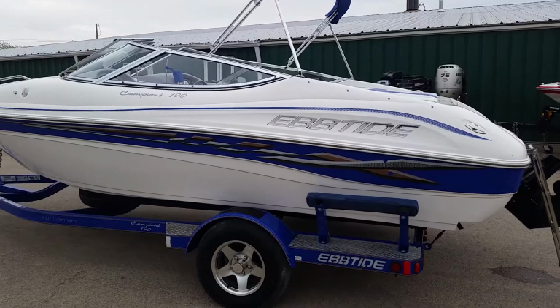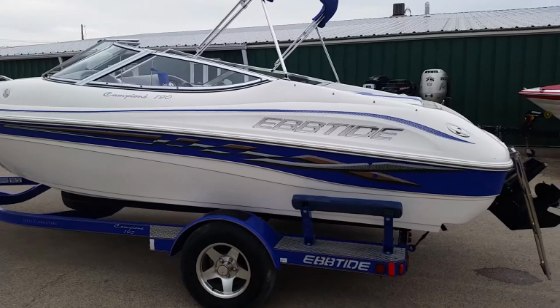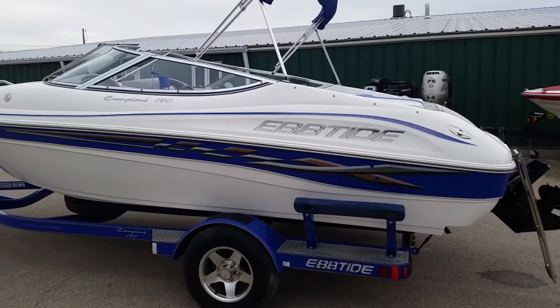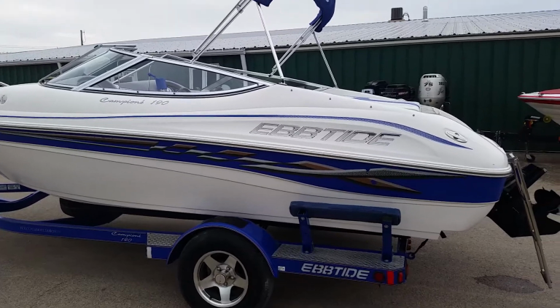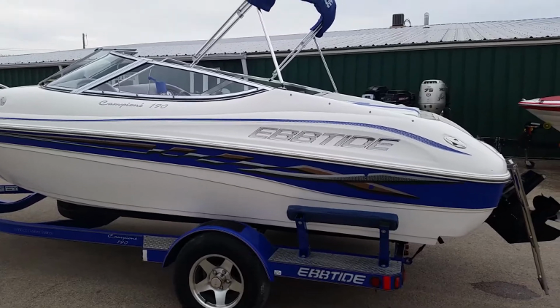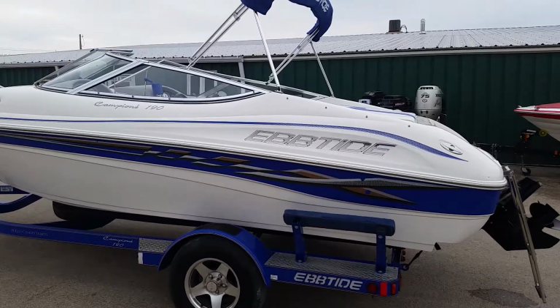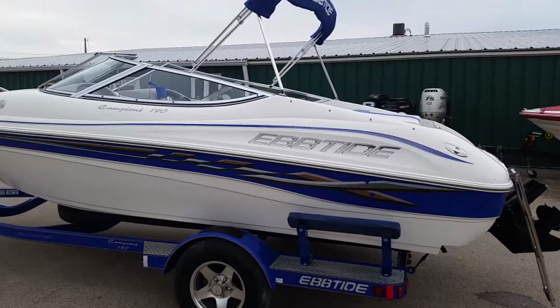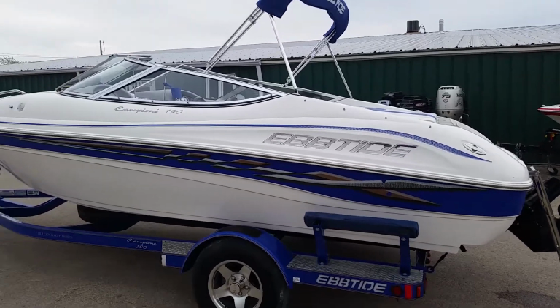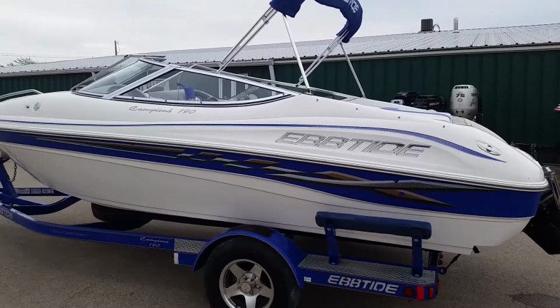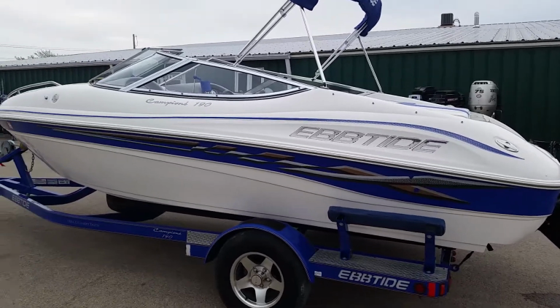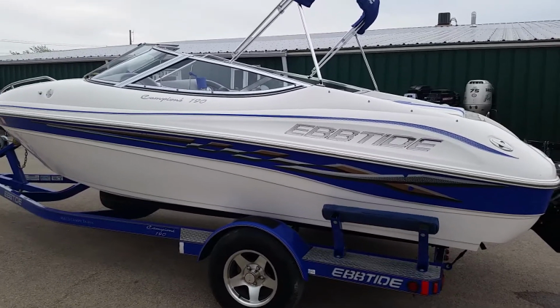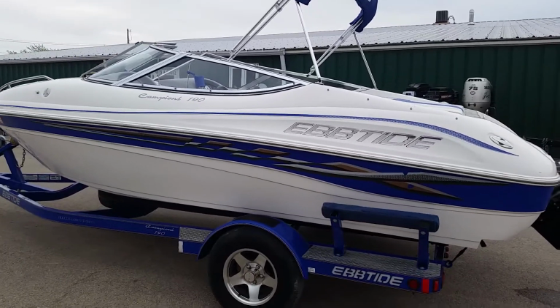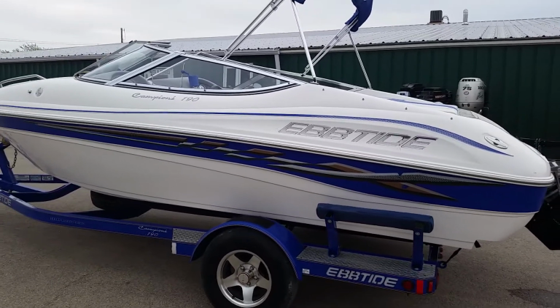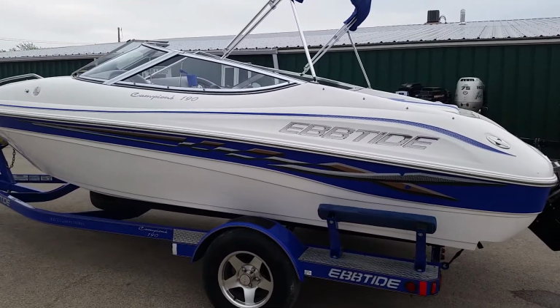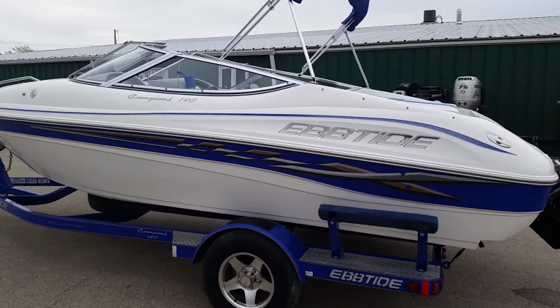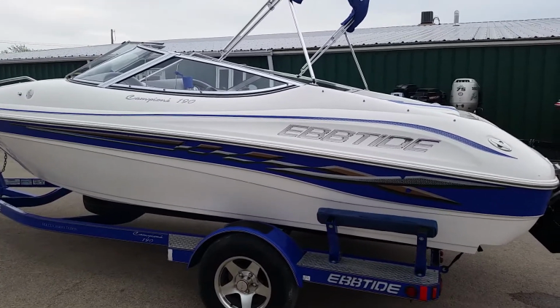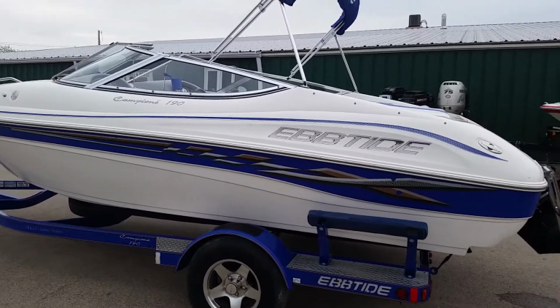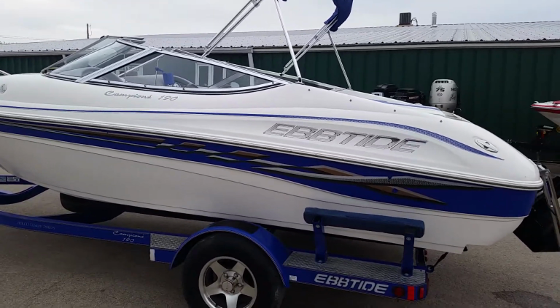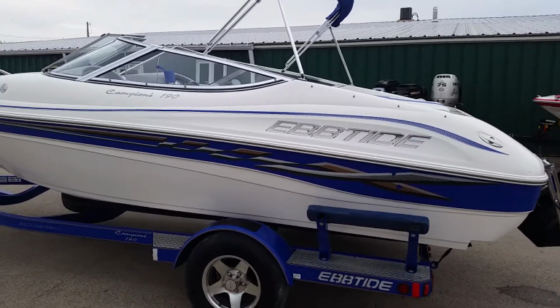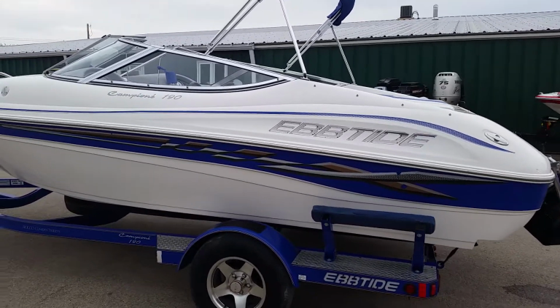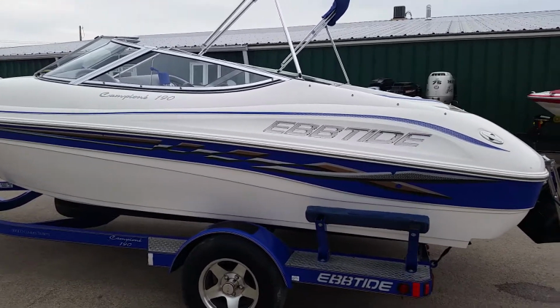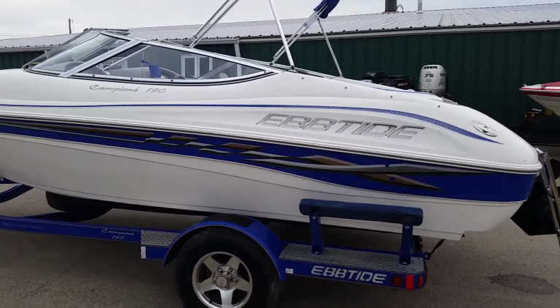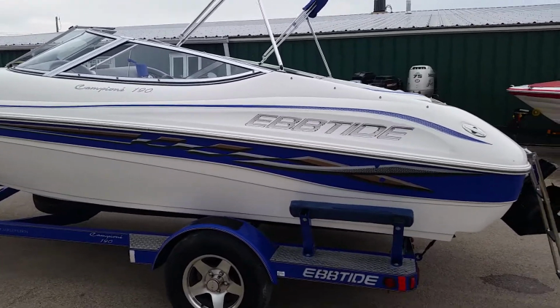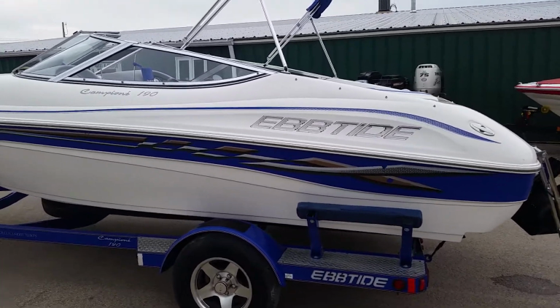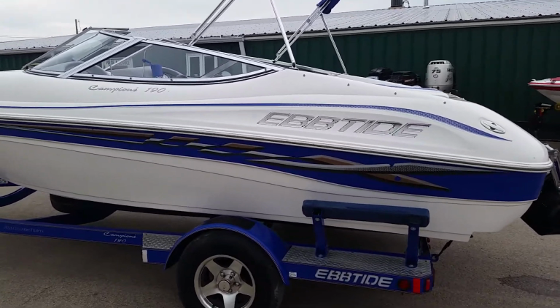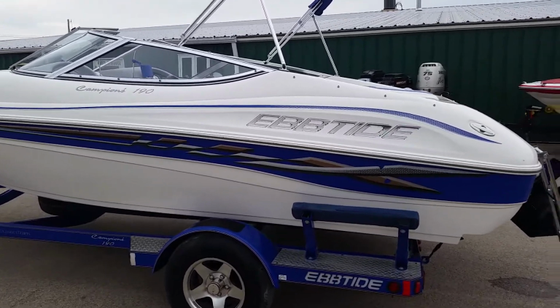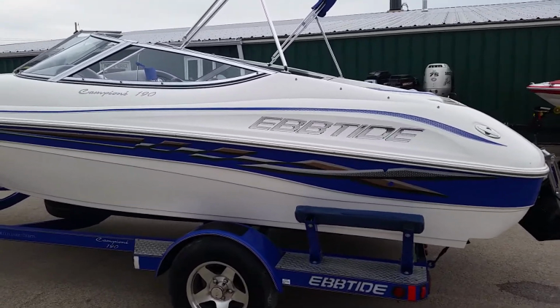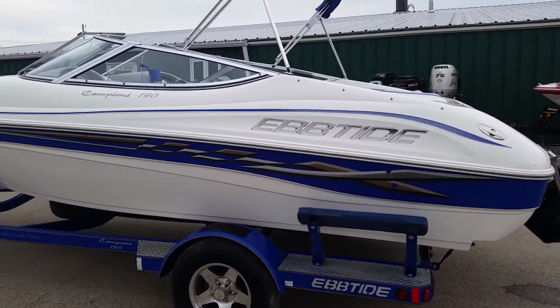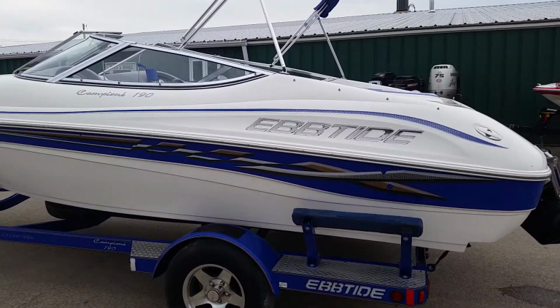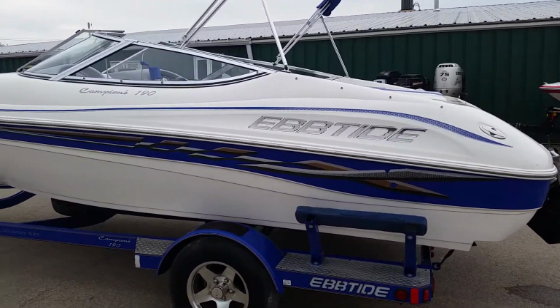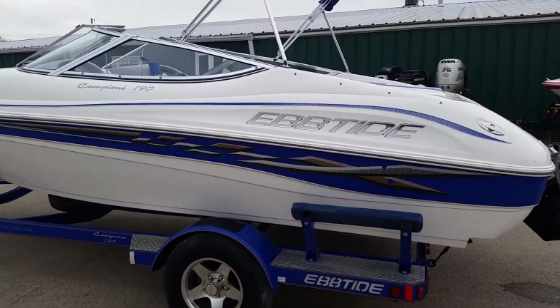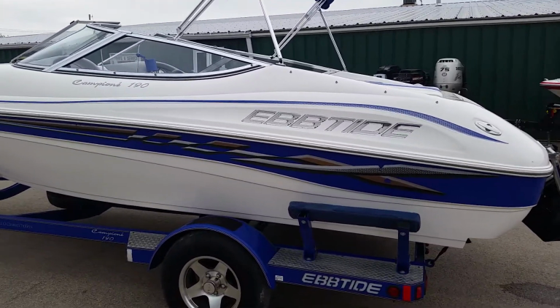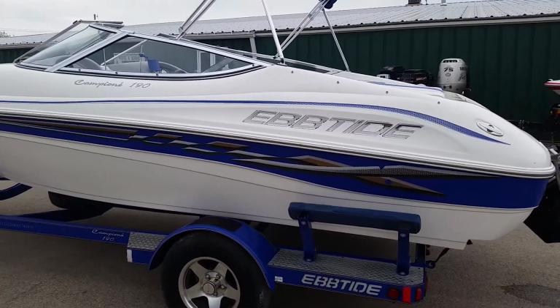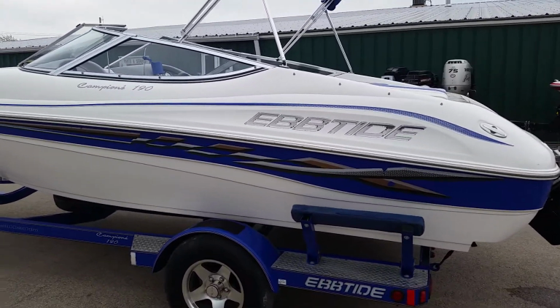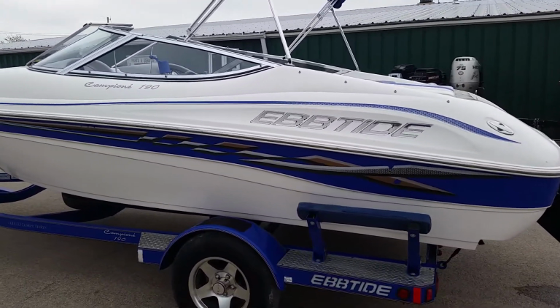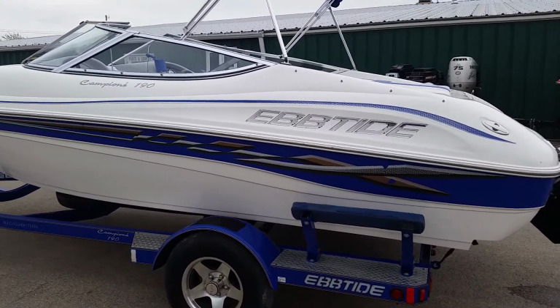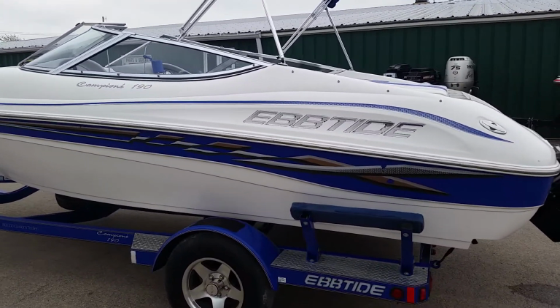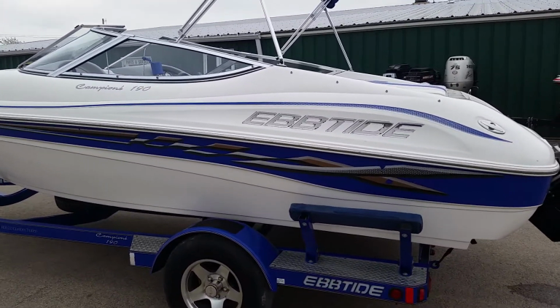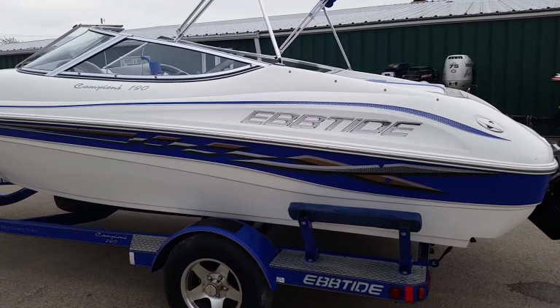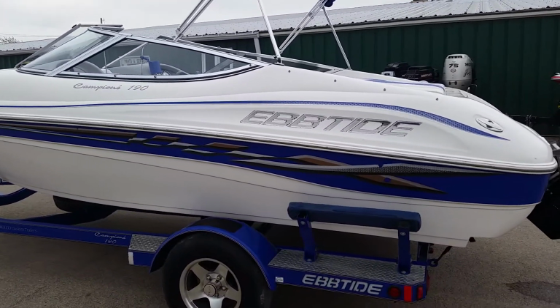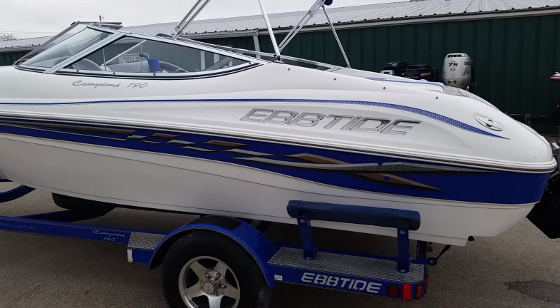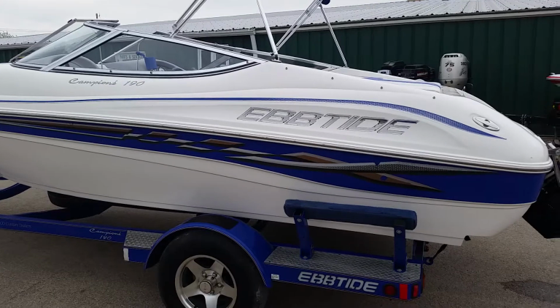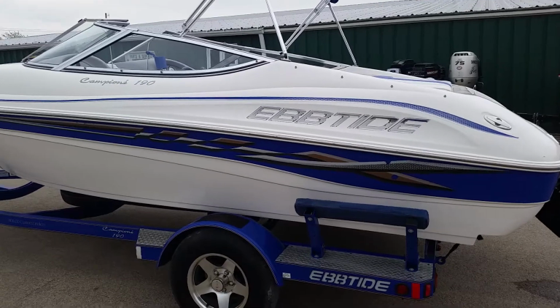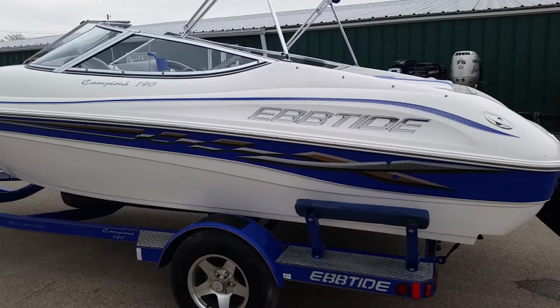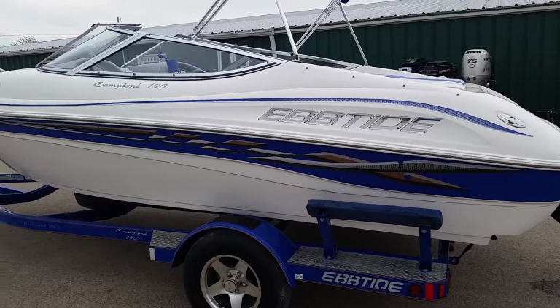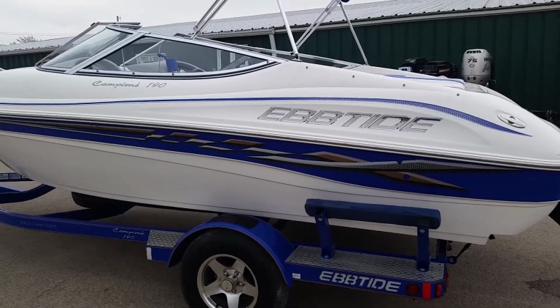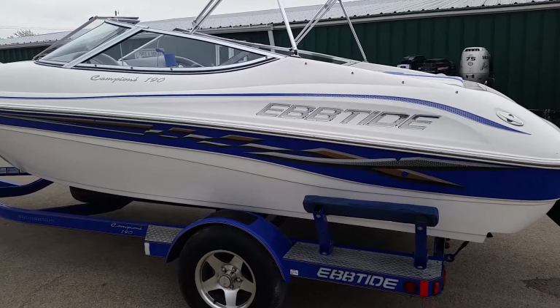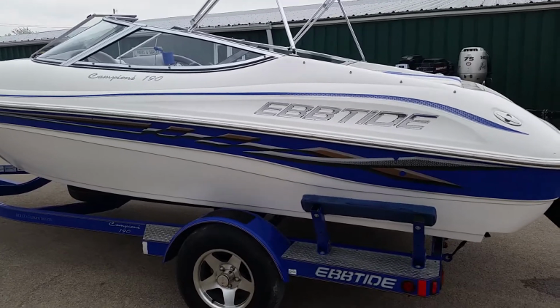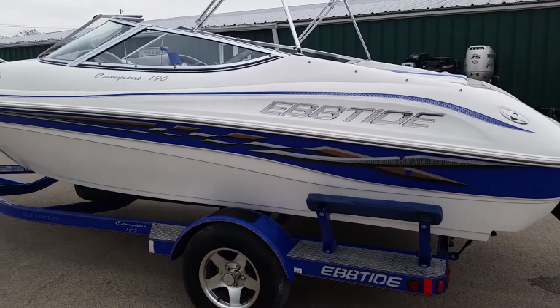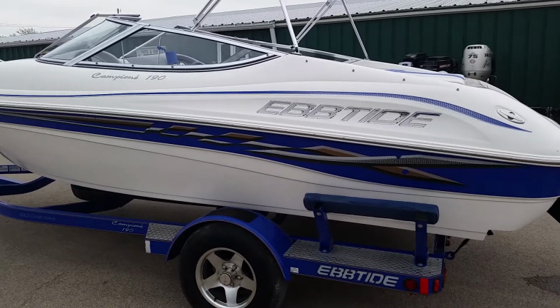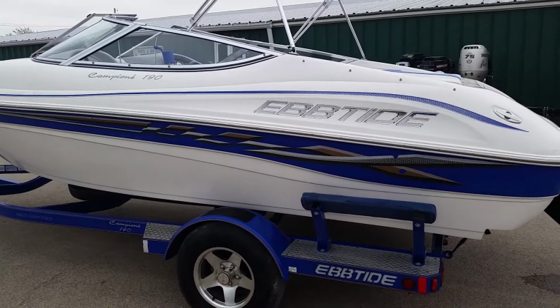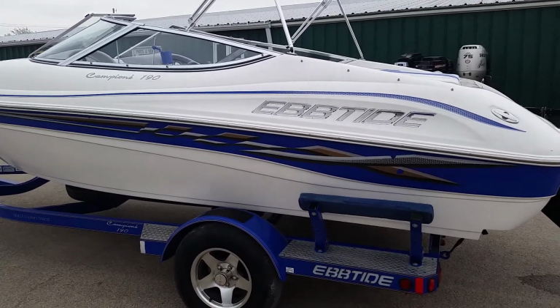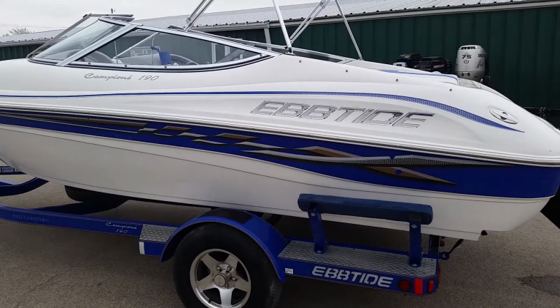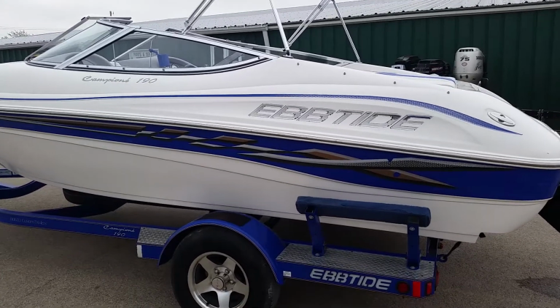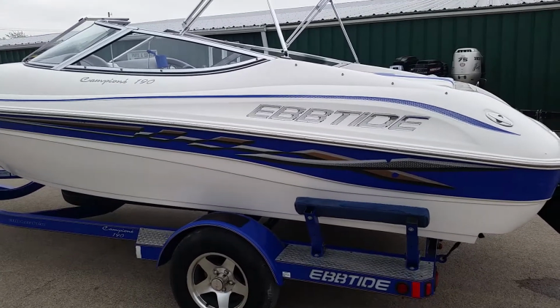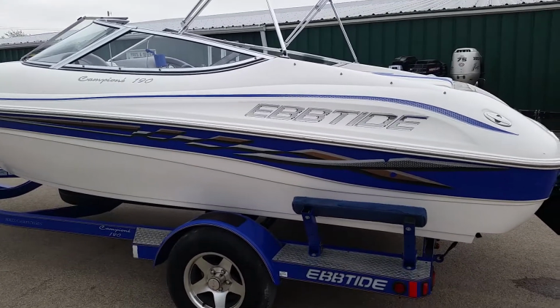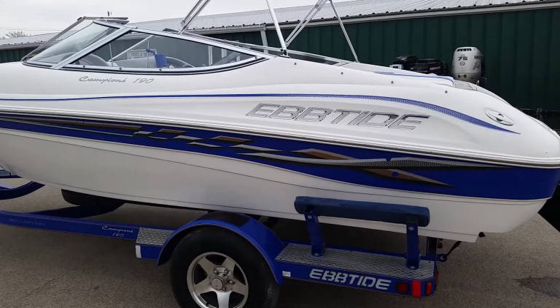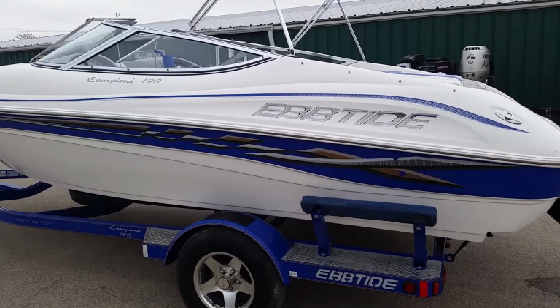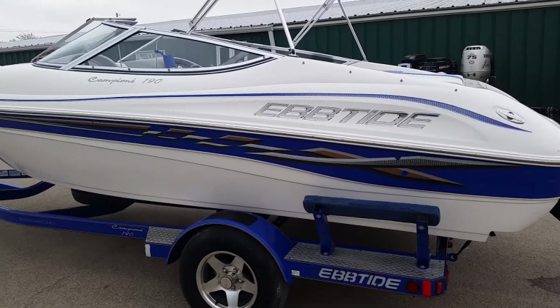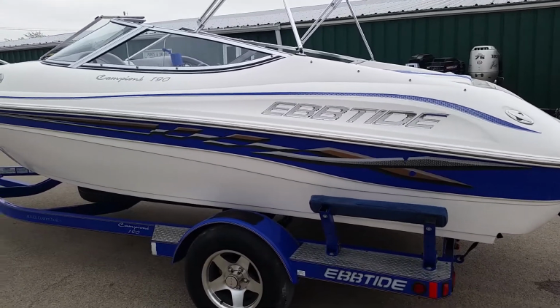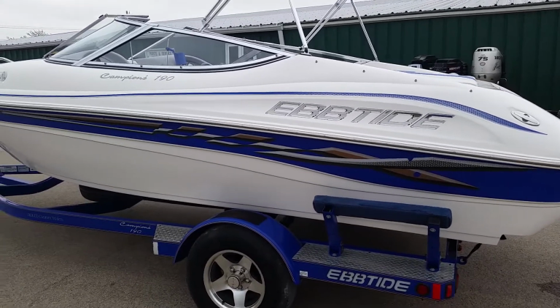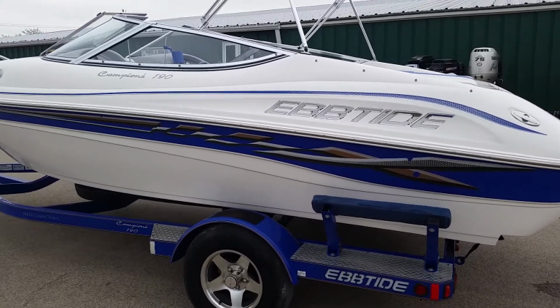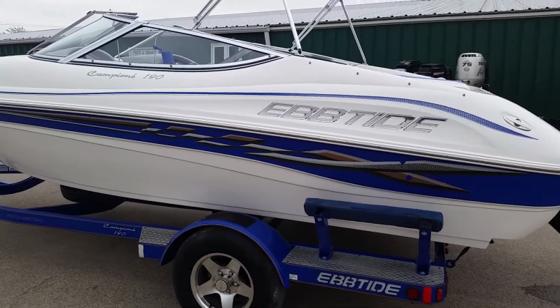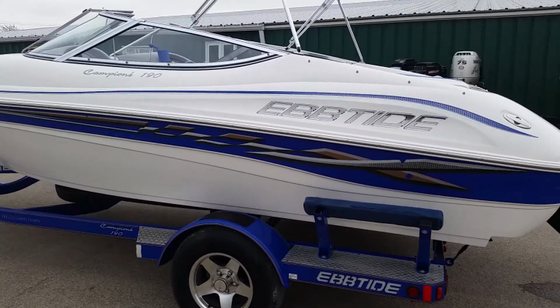Welcome to donsmarine.com. Today we'll be viewing a 2004 Eptide Campeon 190.